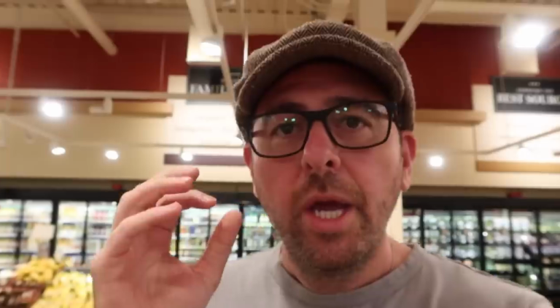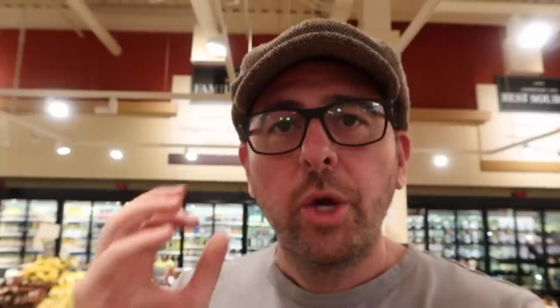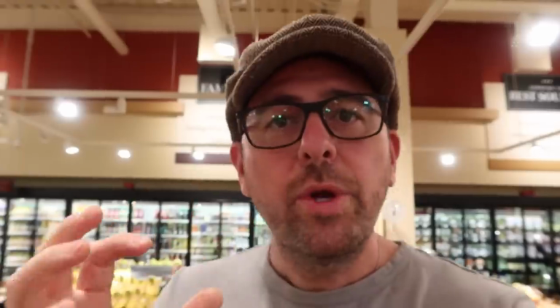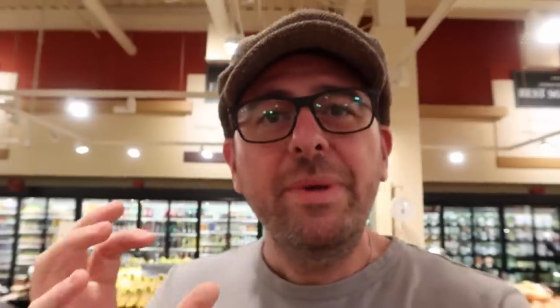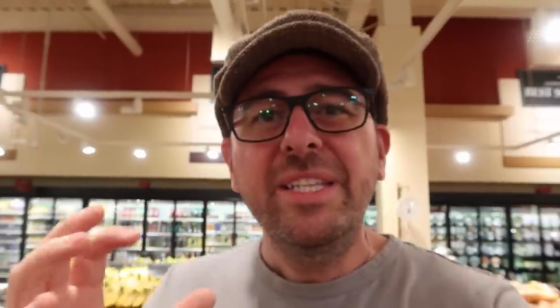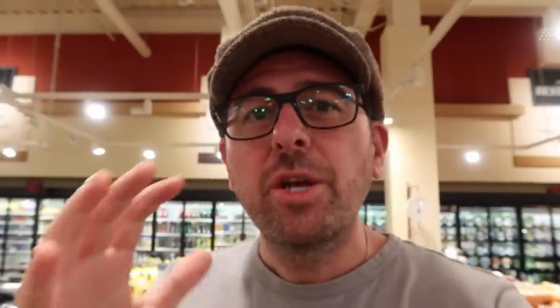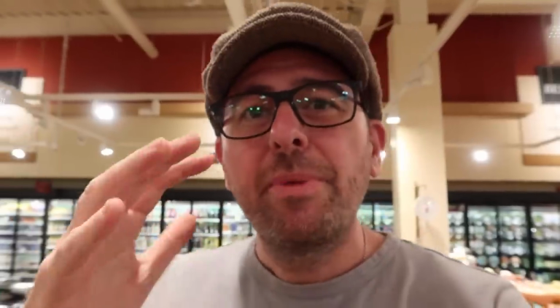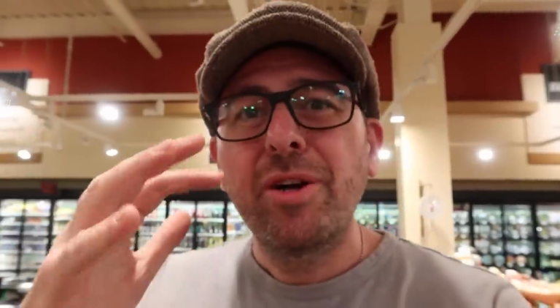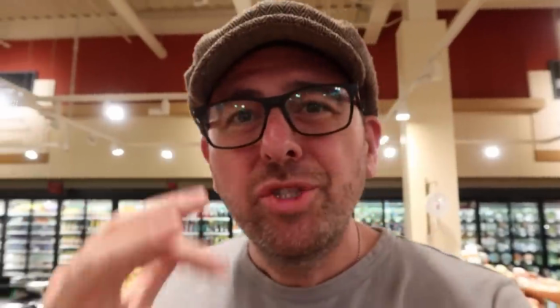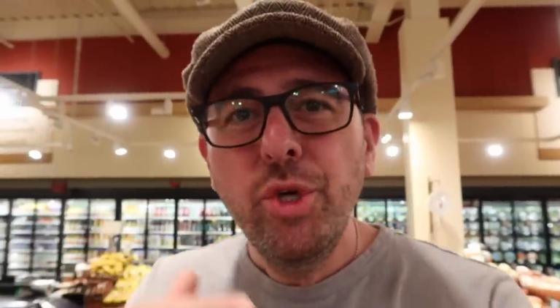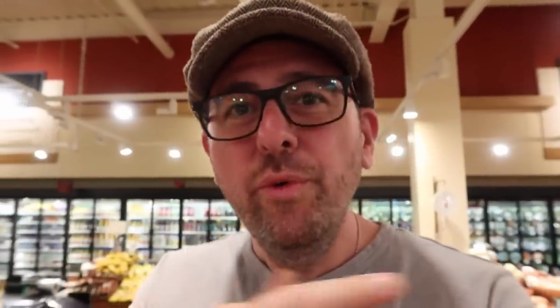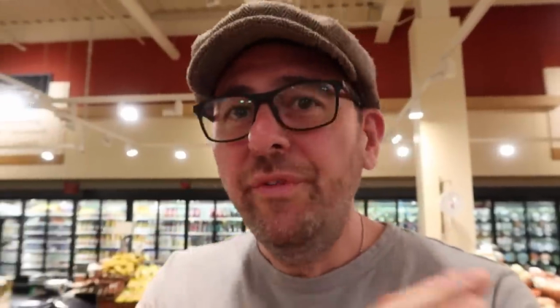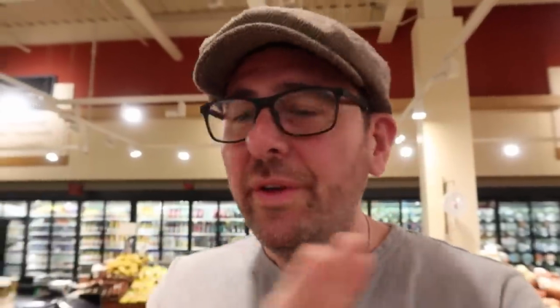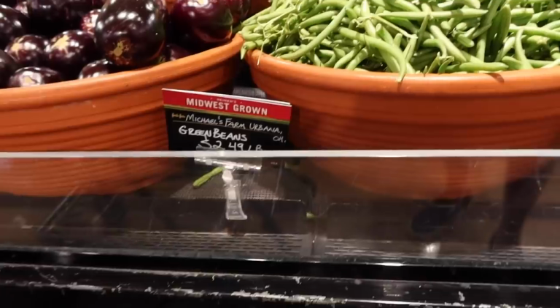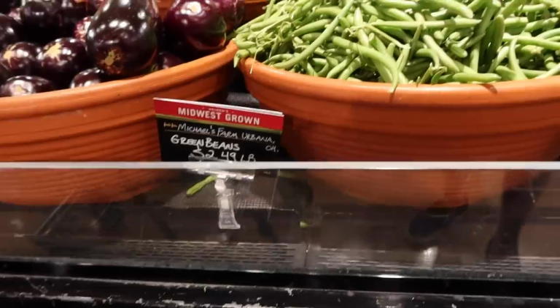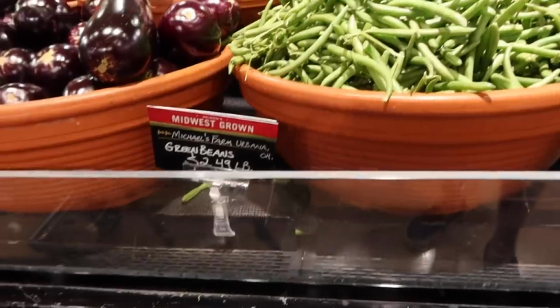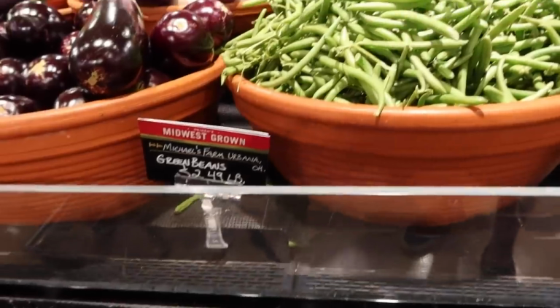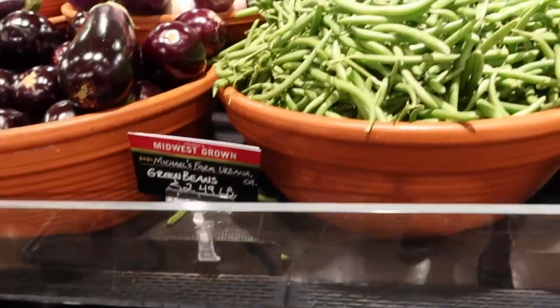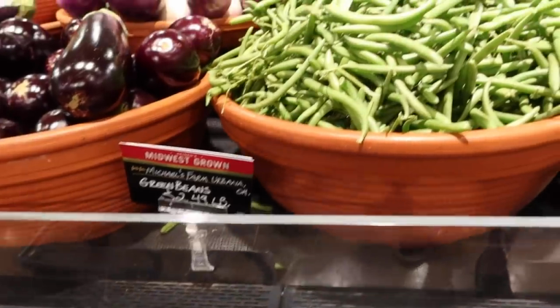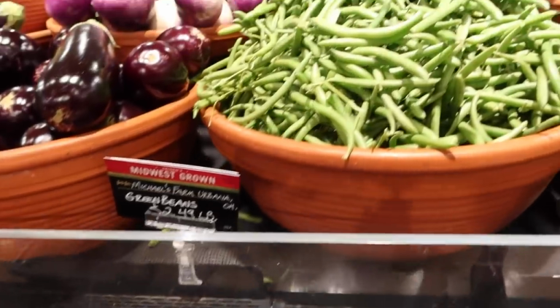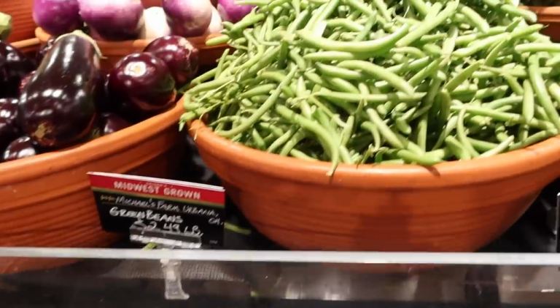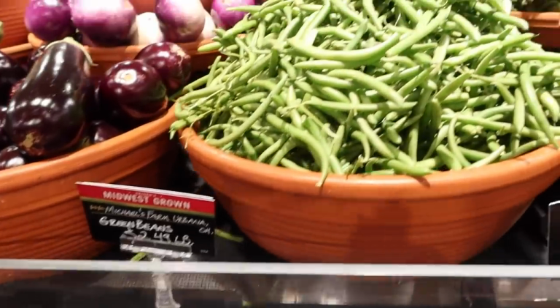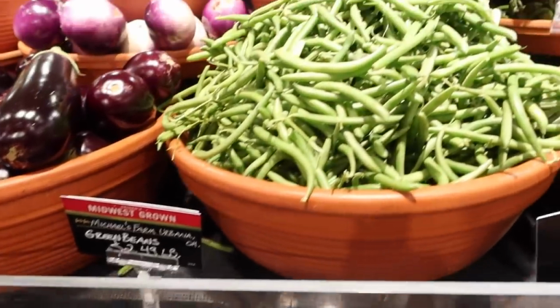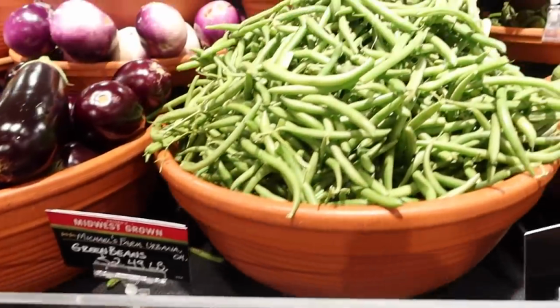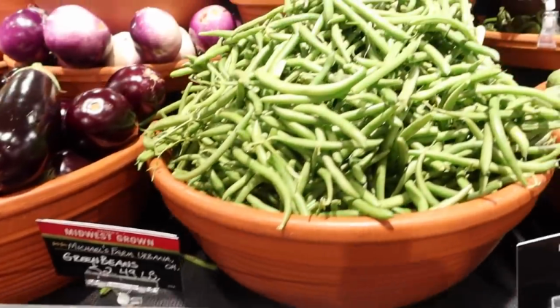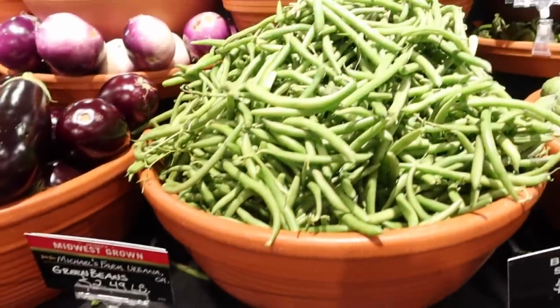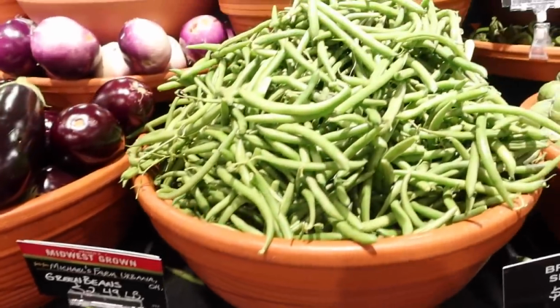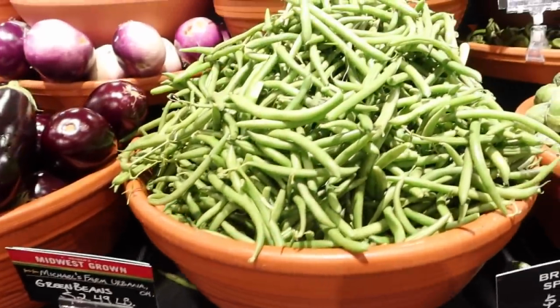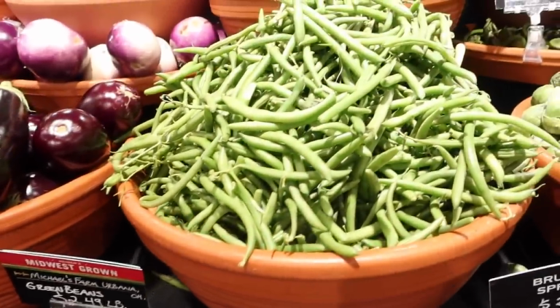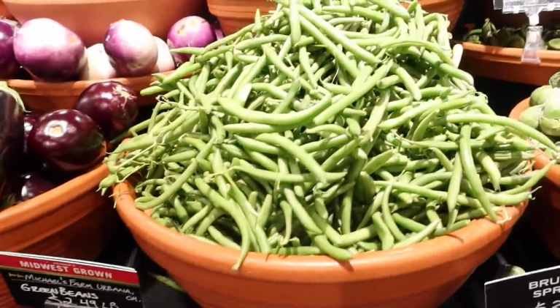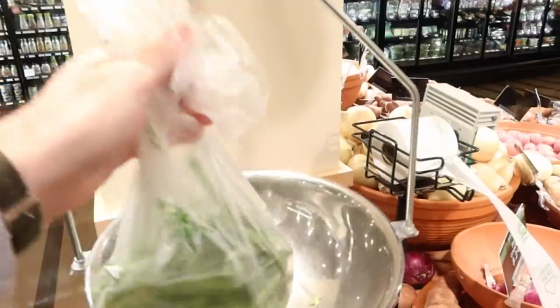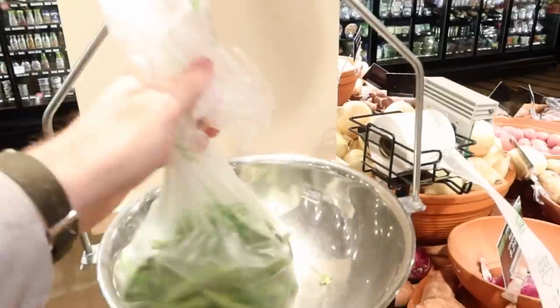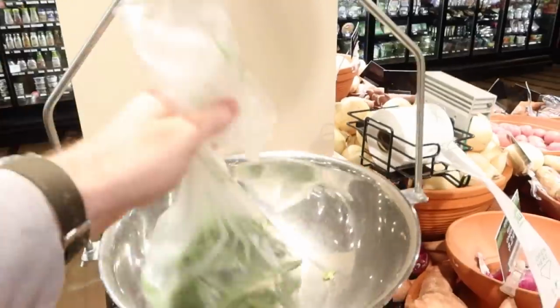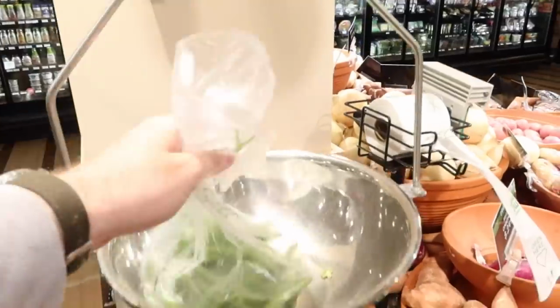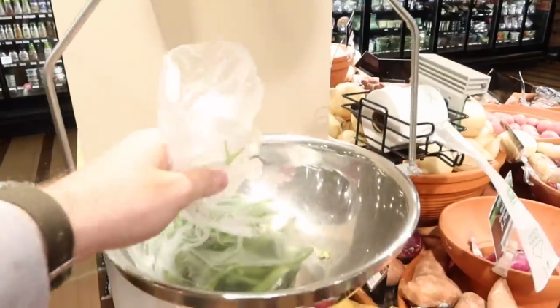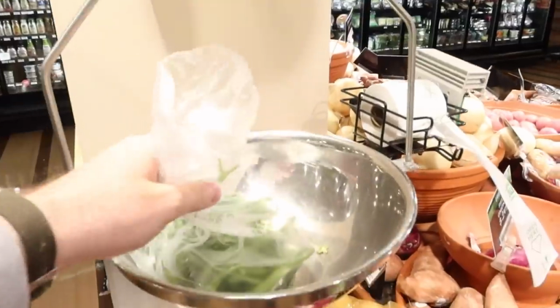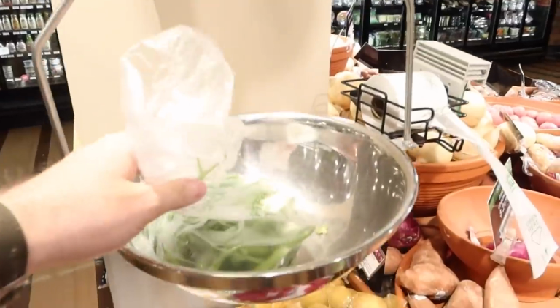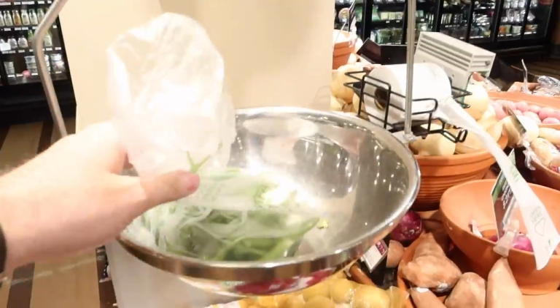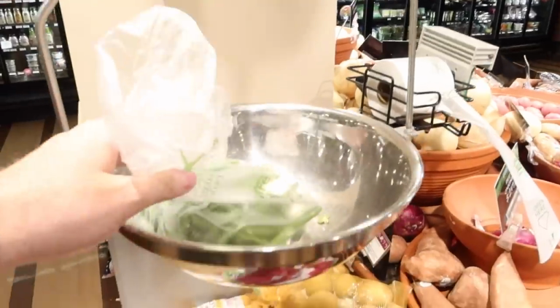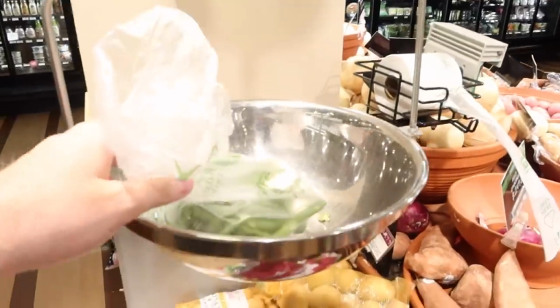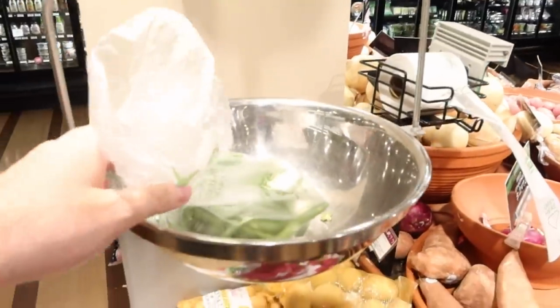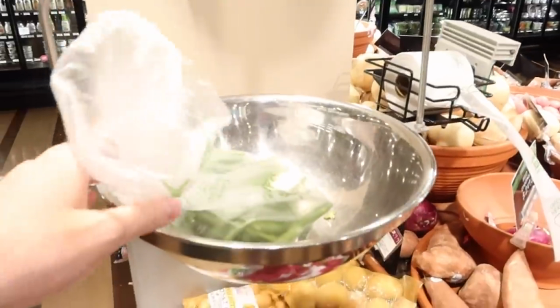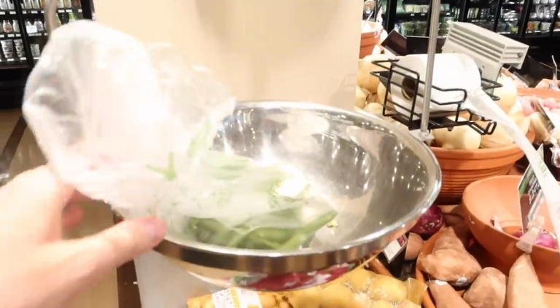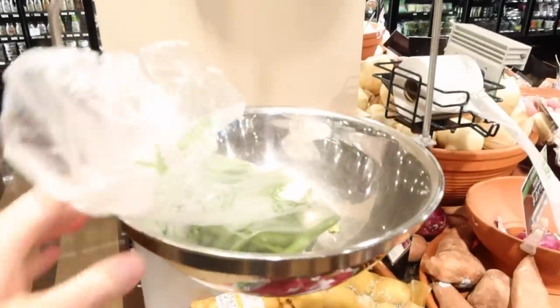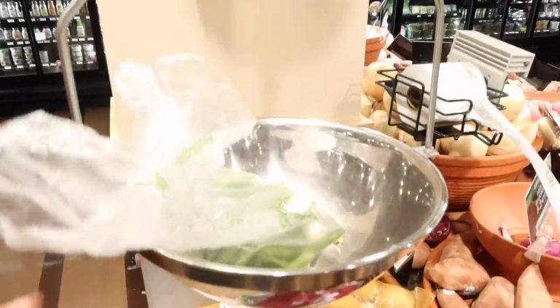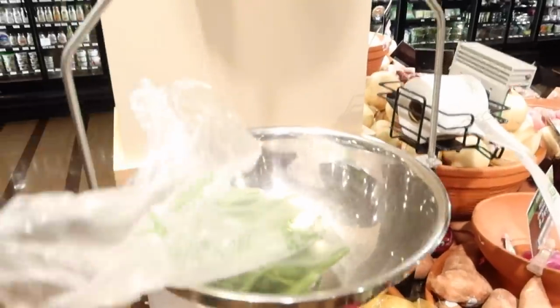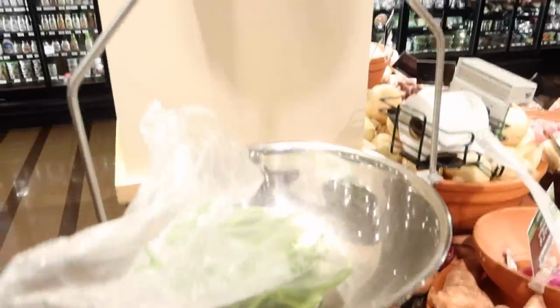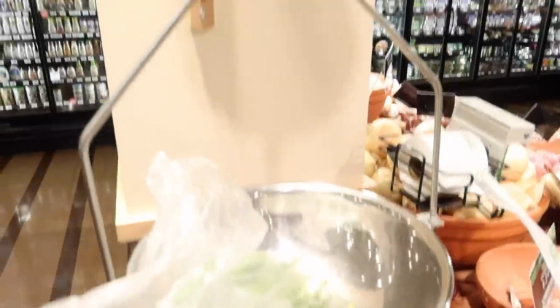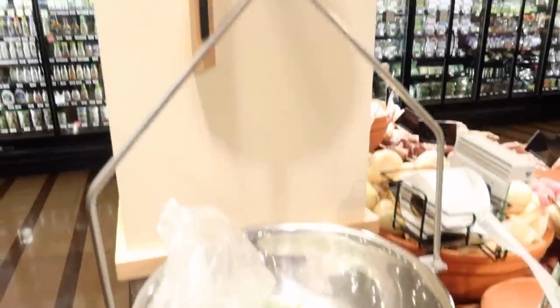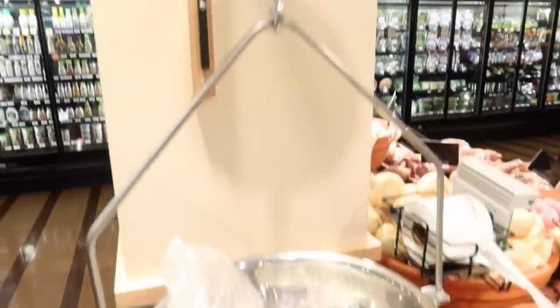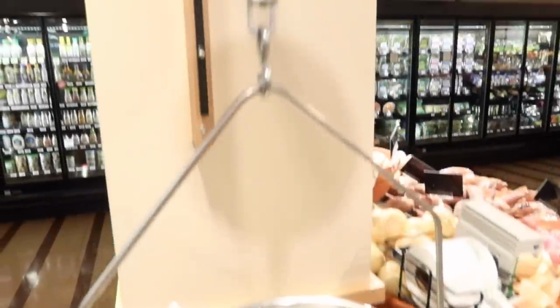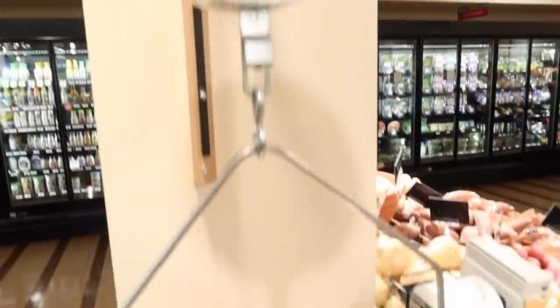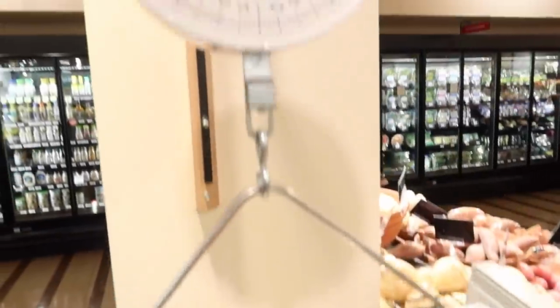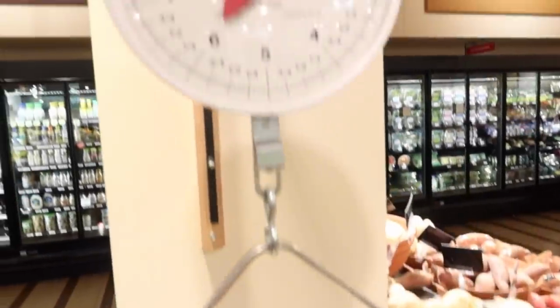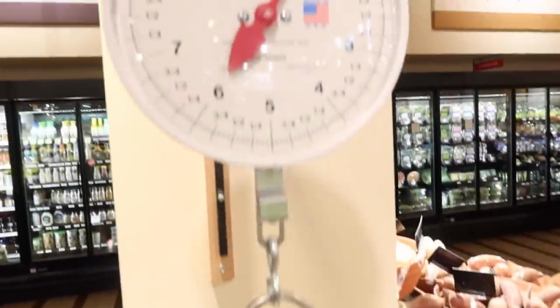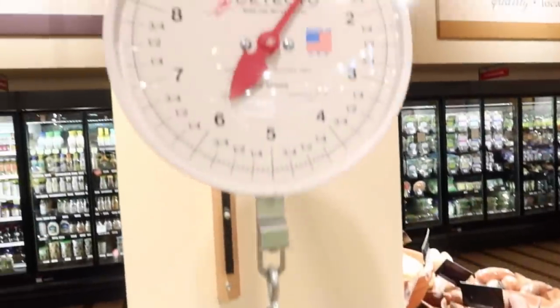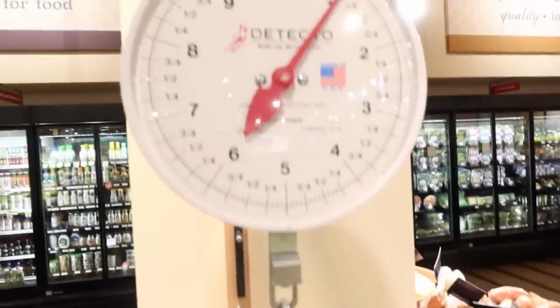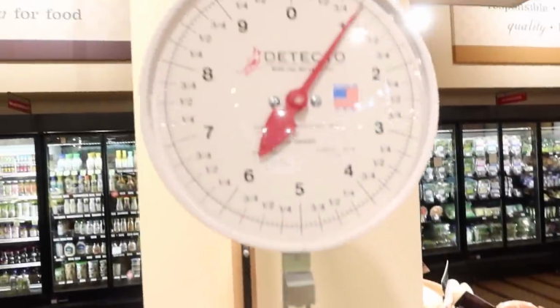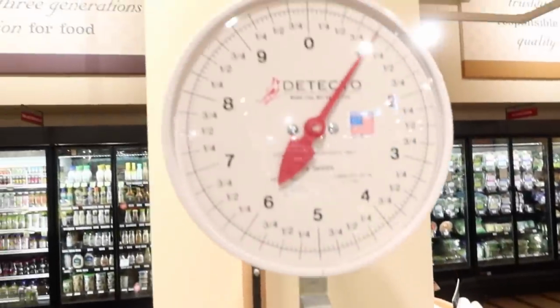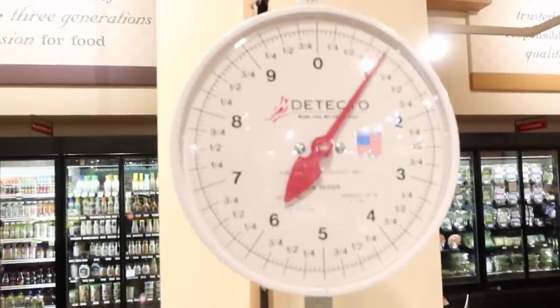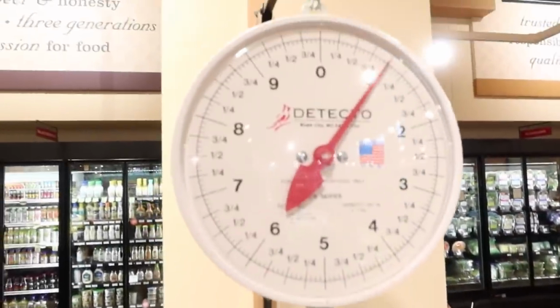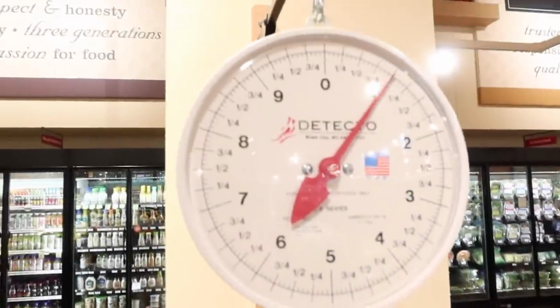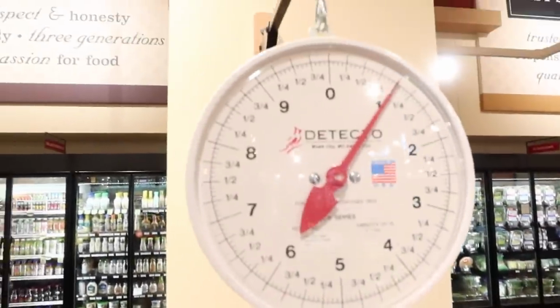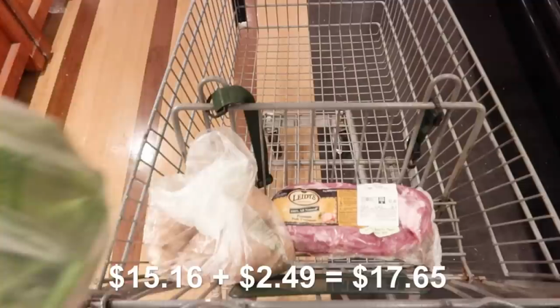Green beans are about $2.50 a pound. One pound of green beans is definitely going to feed four. So let's get this weighed up and into the basket.